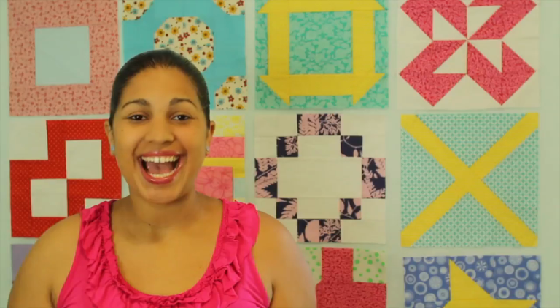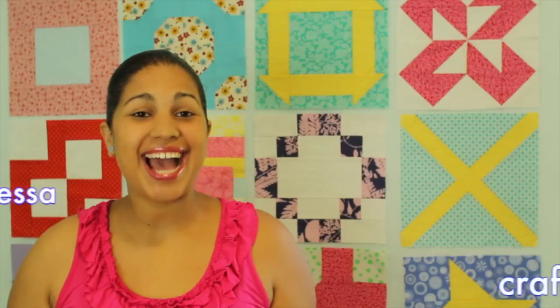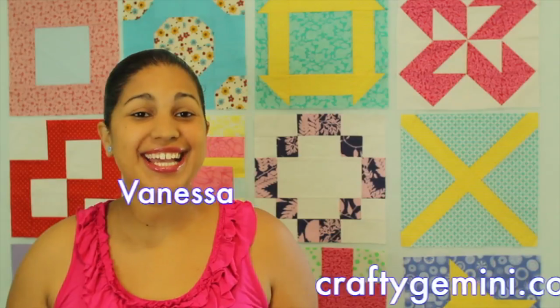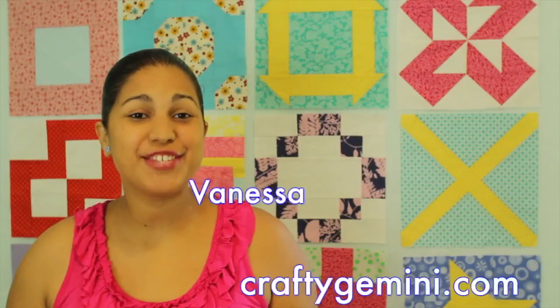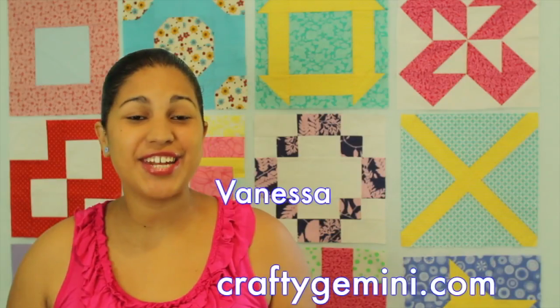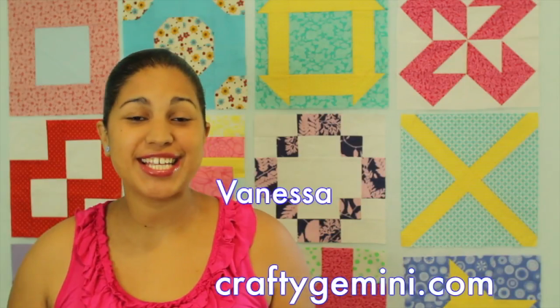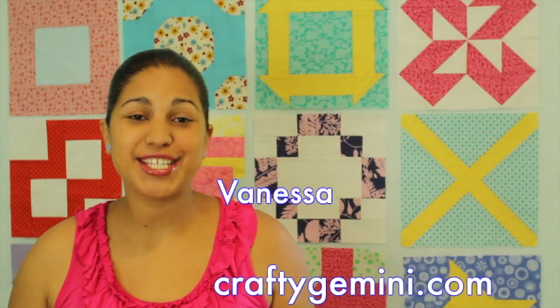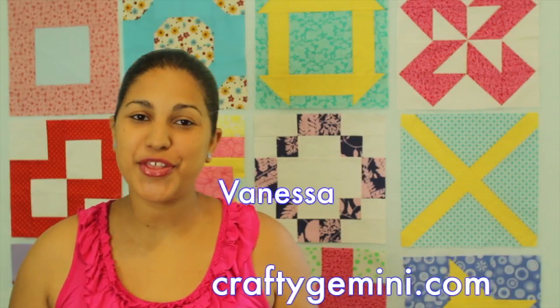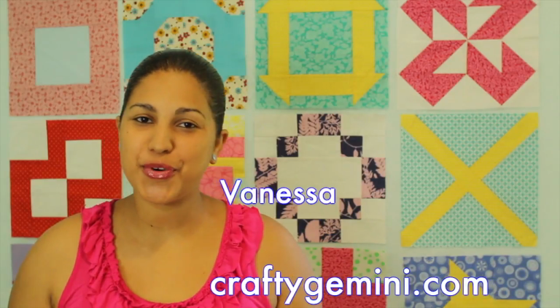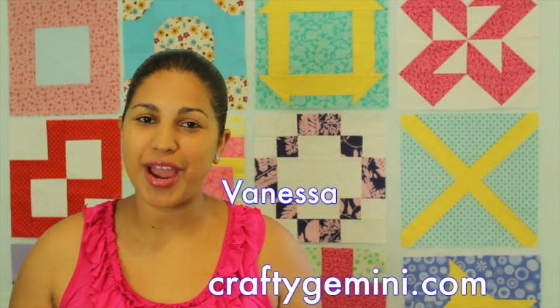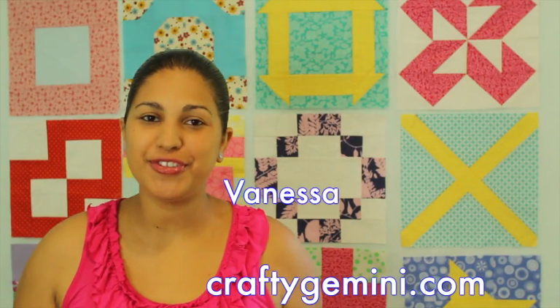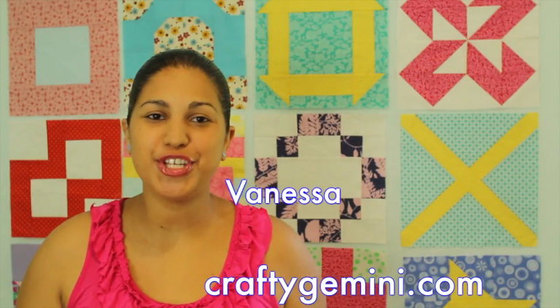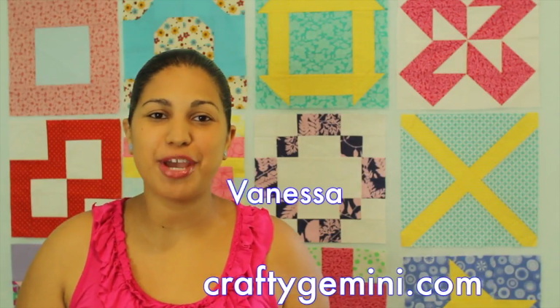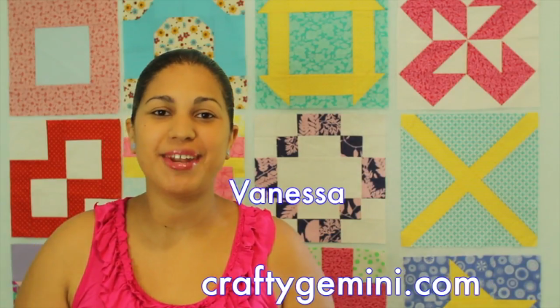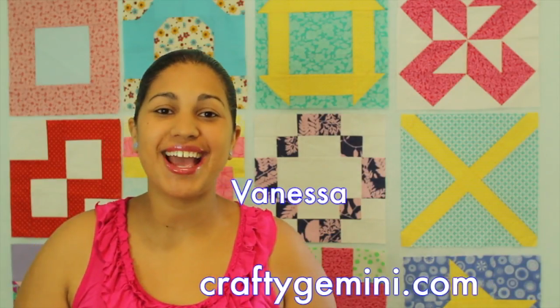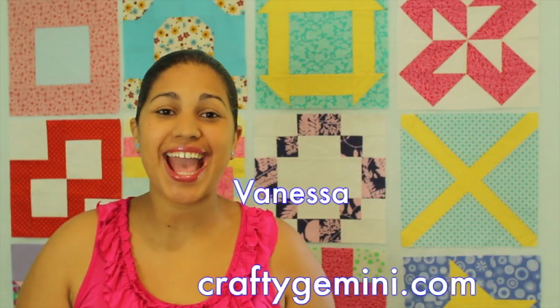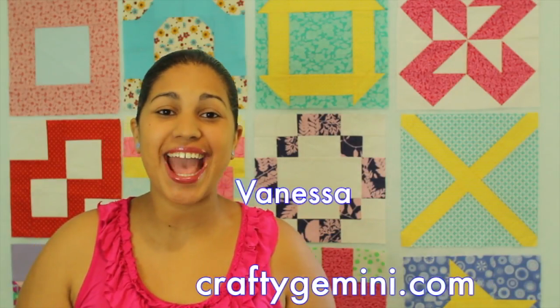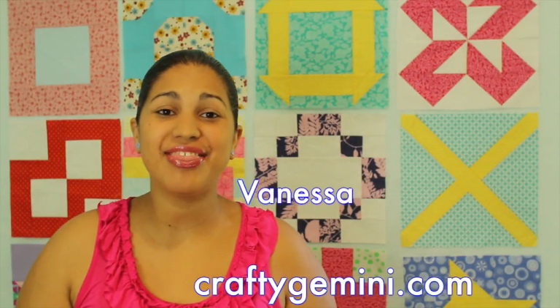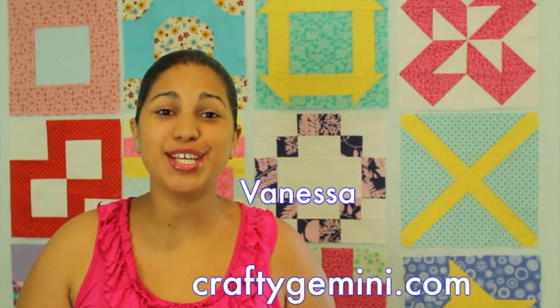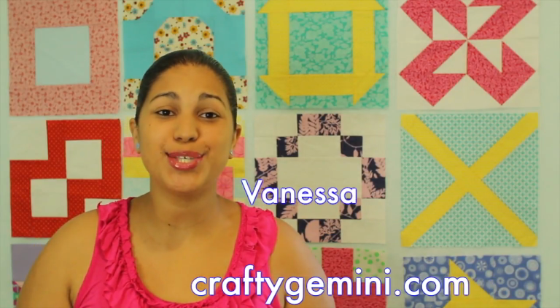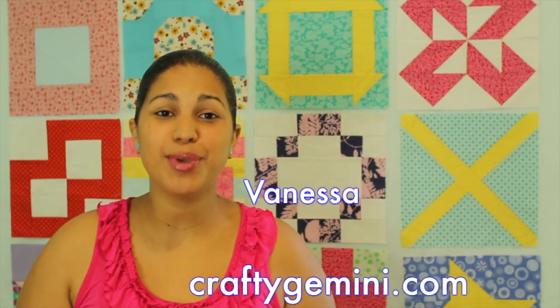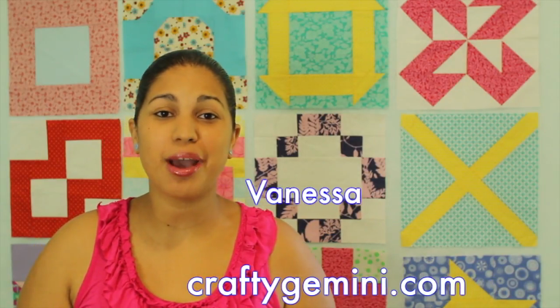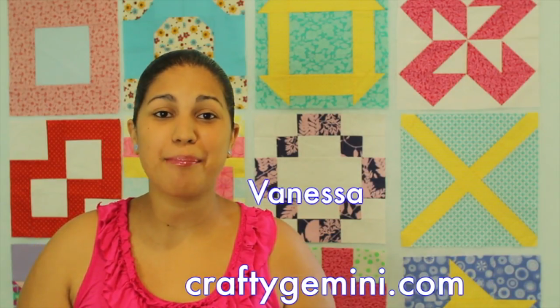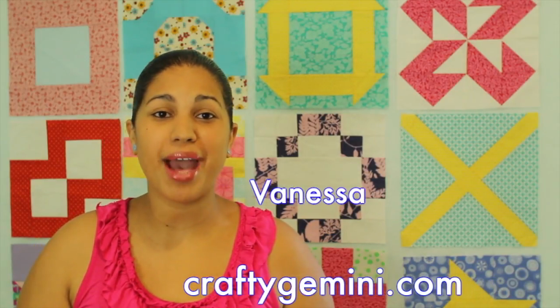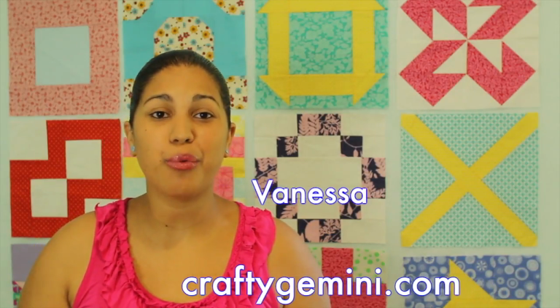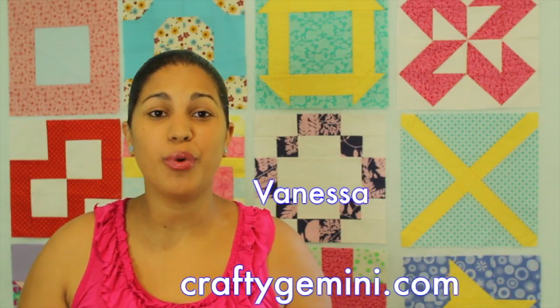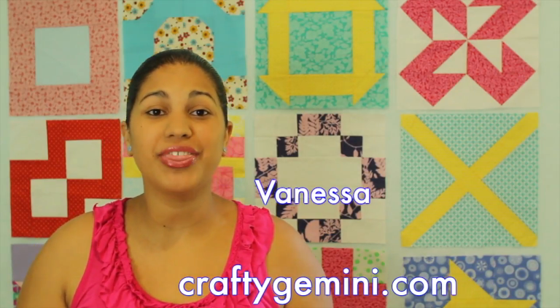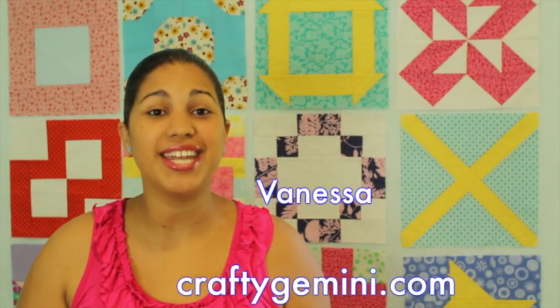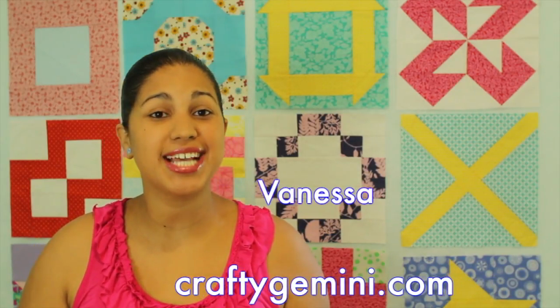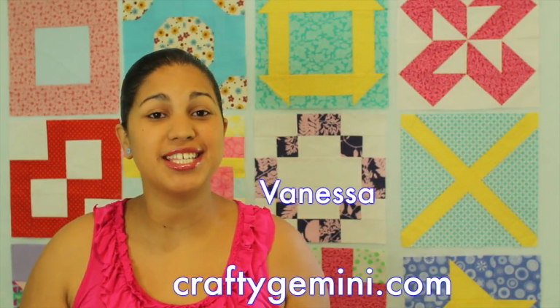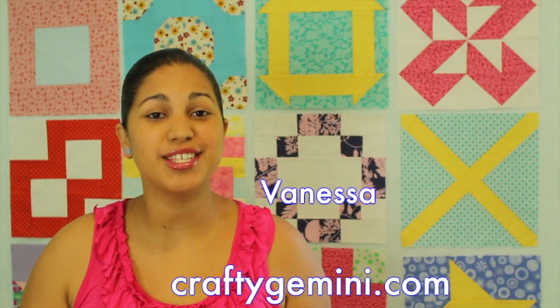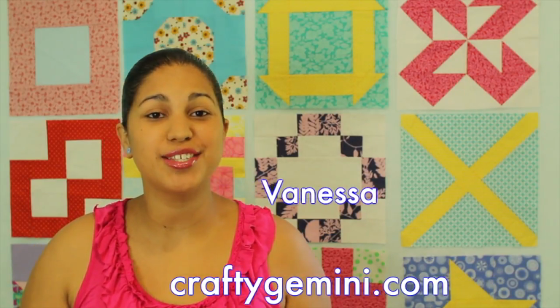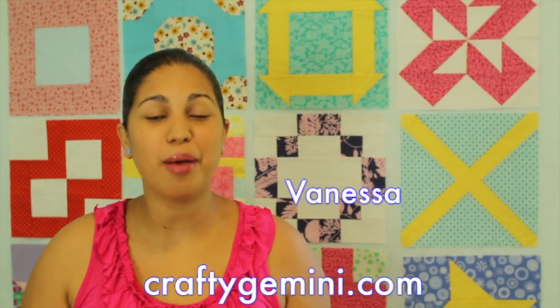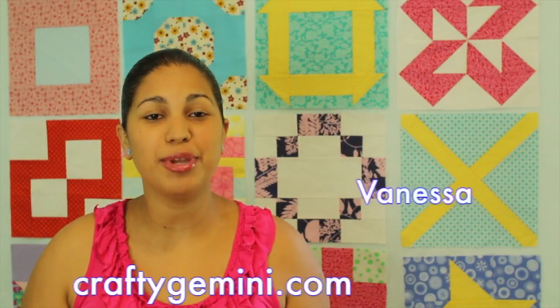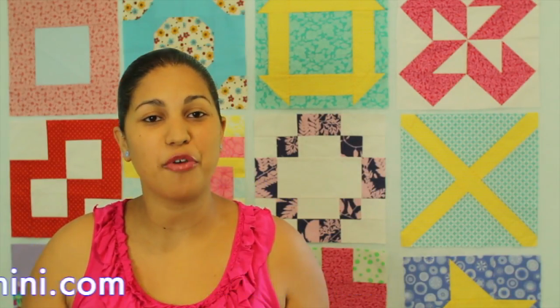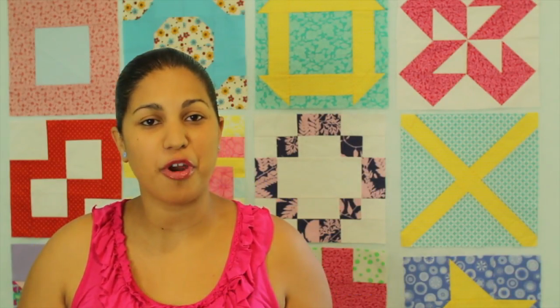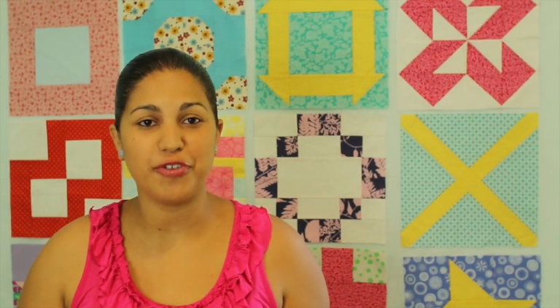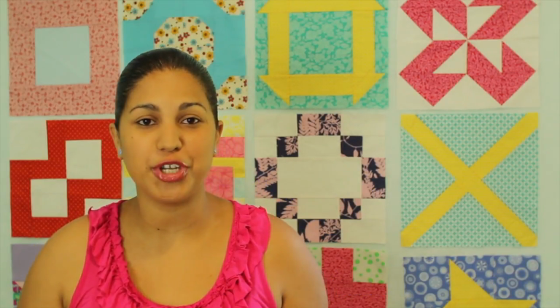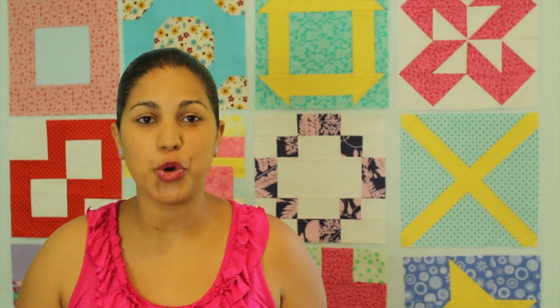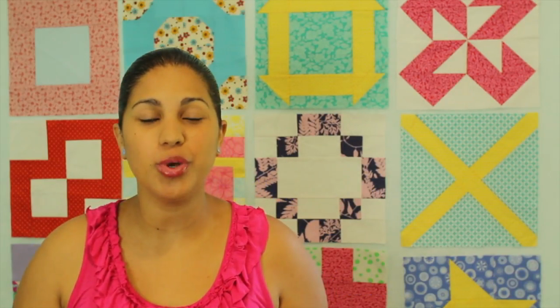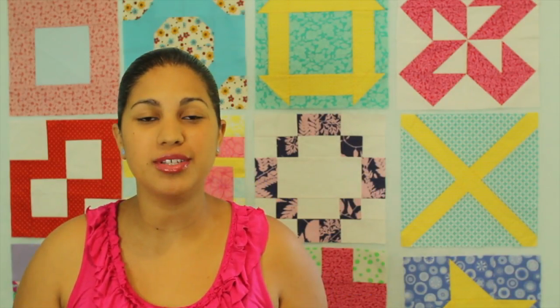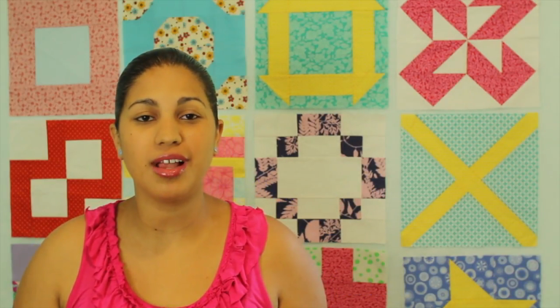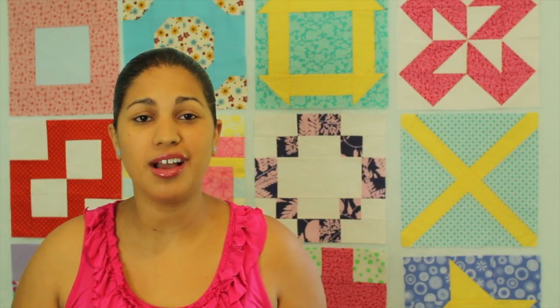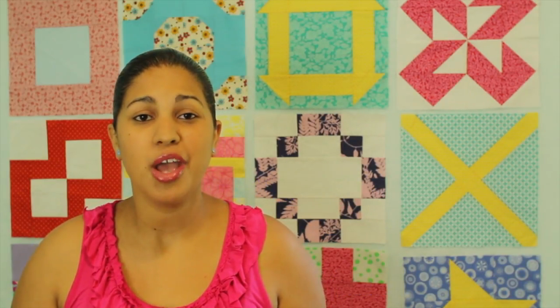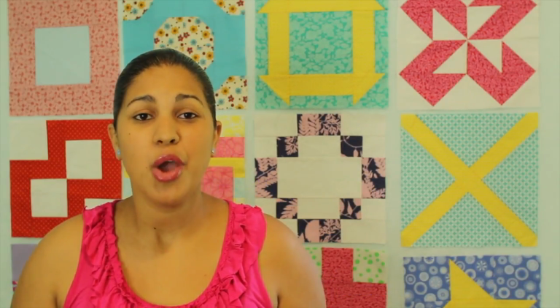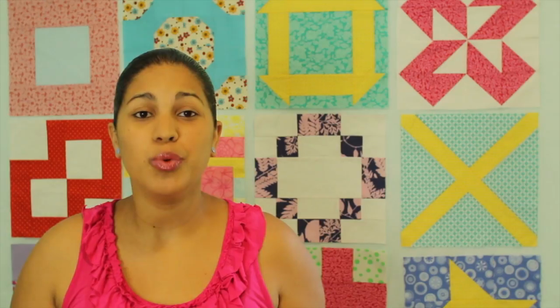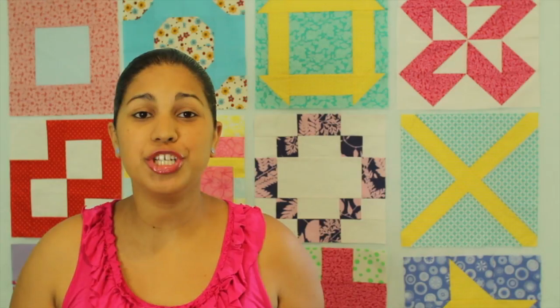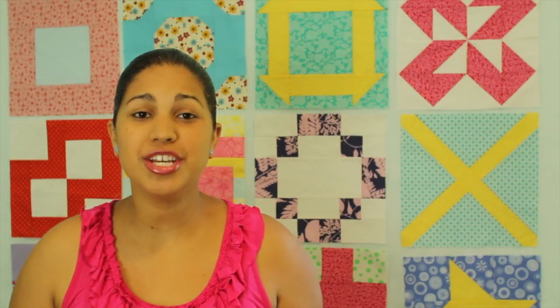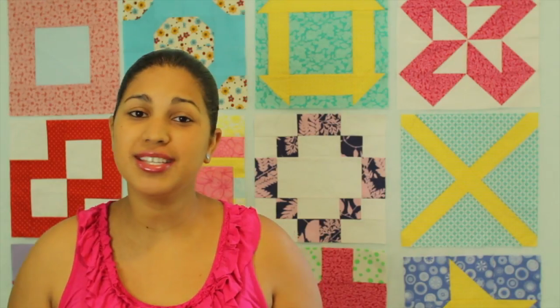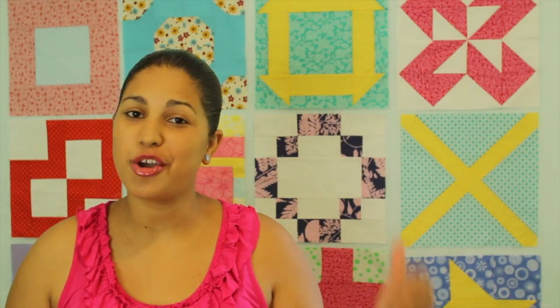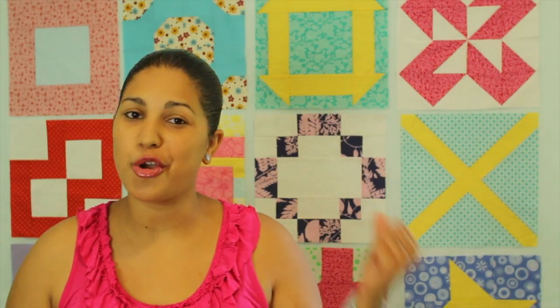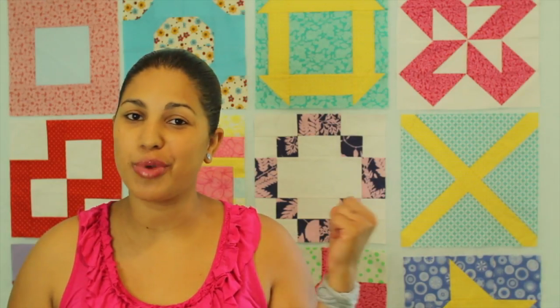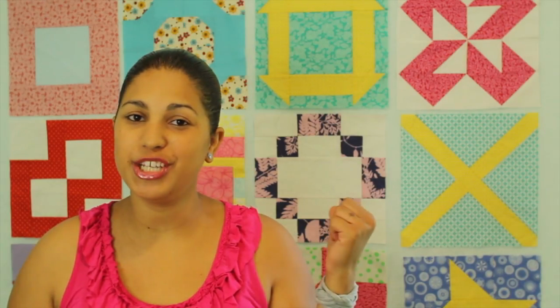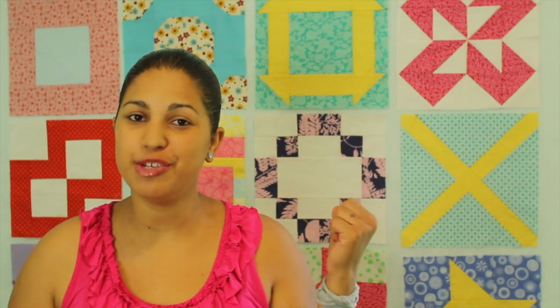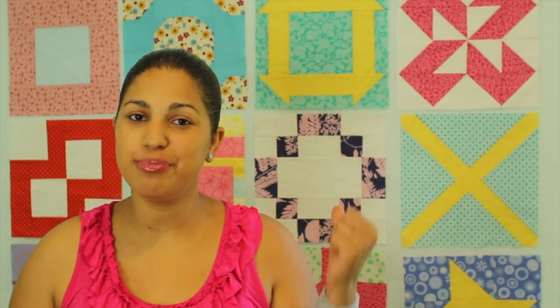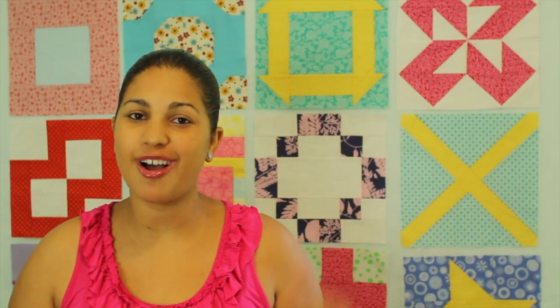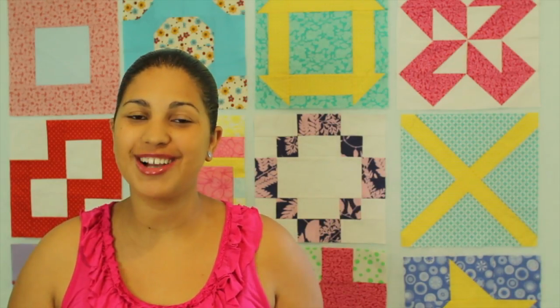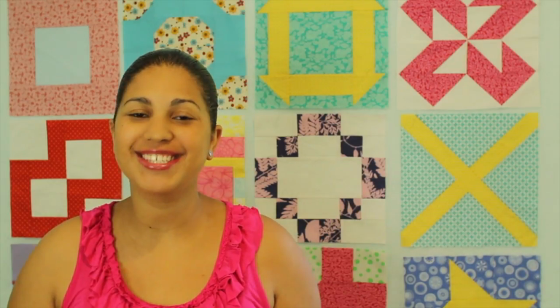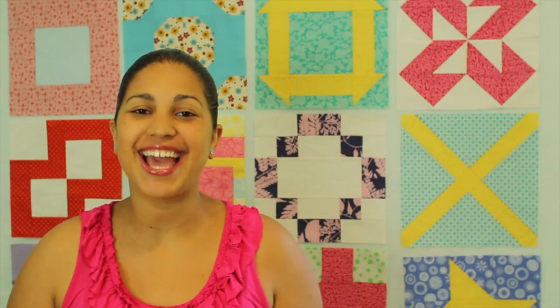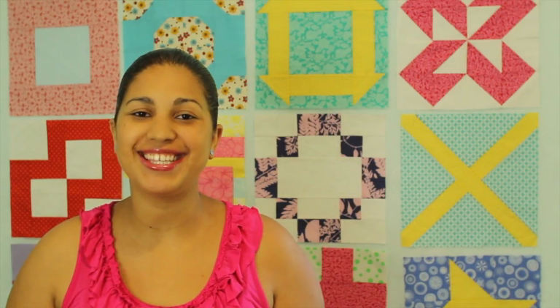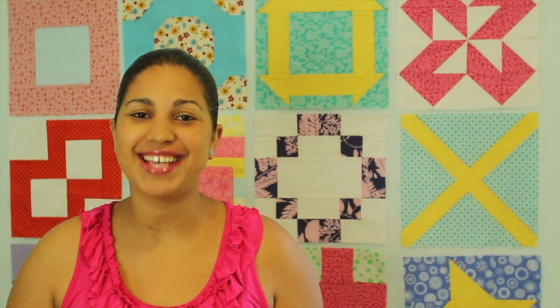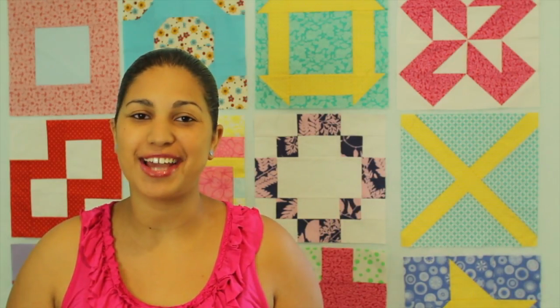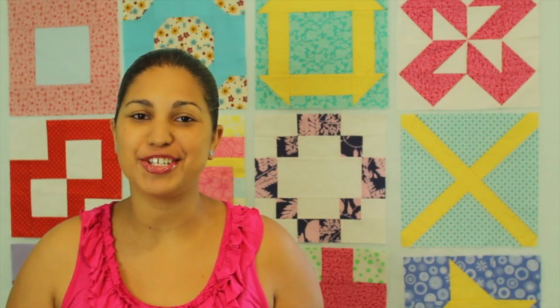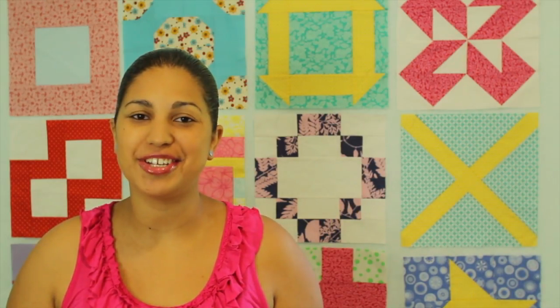Hi, it's Vanessa, the Crafty Gemini, and this week I'm back with the next installment of our video quilt along, which is arranging blocks and sashing.